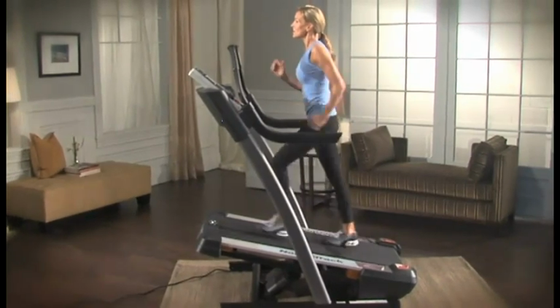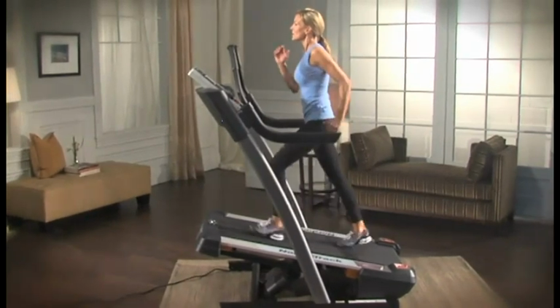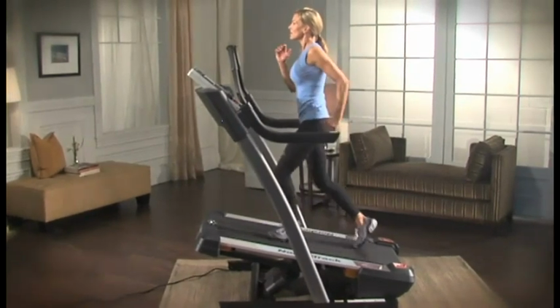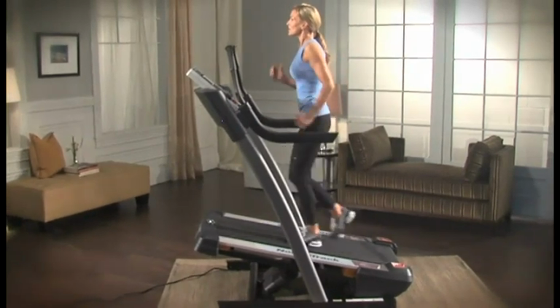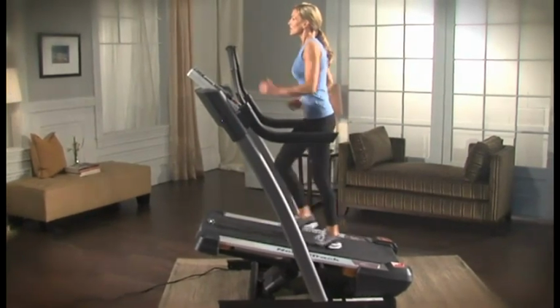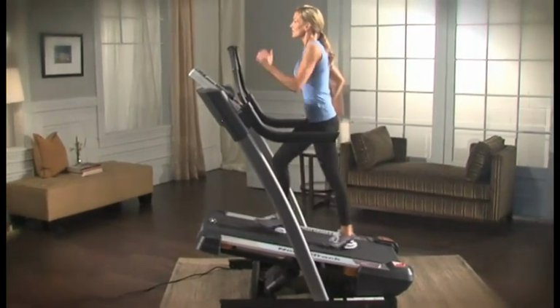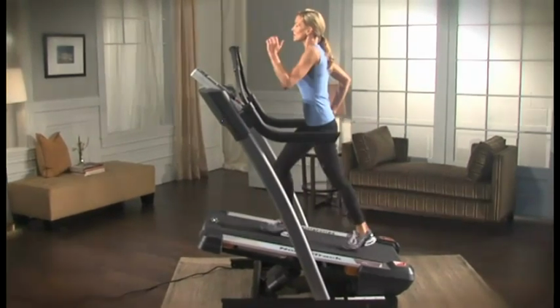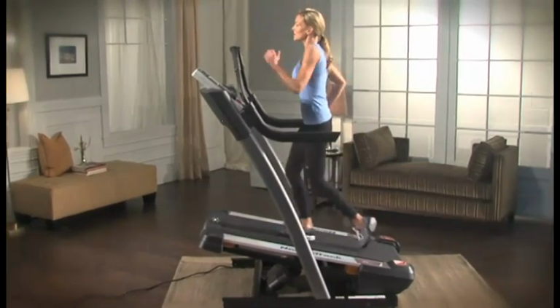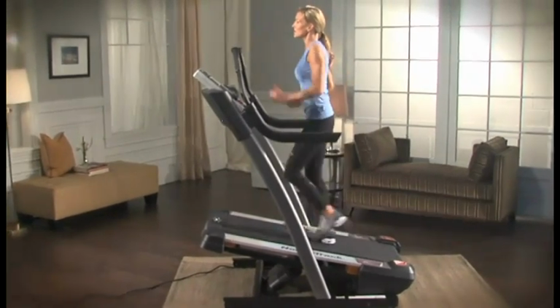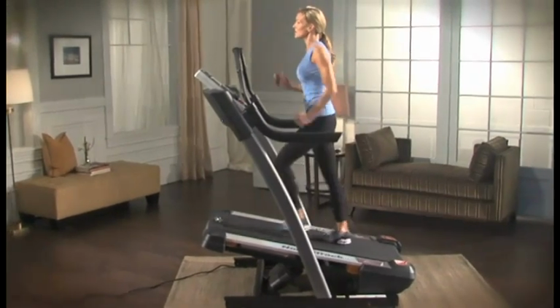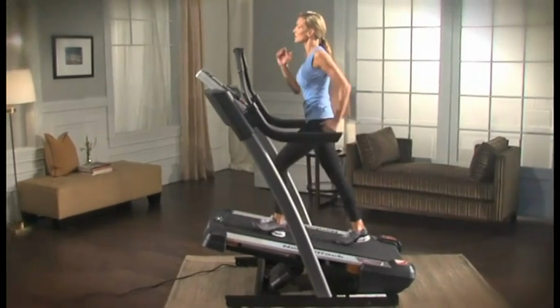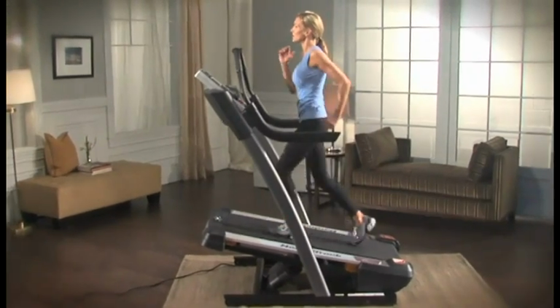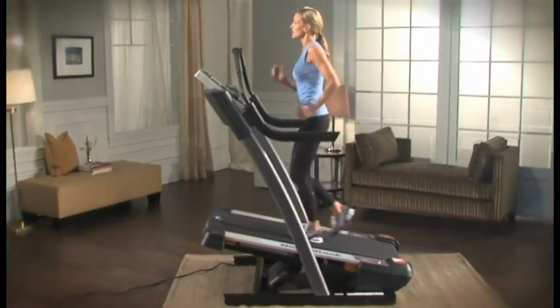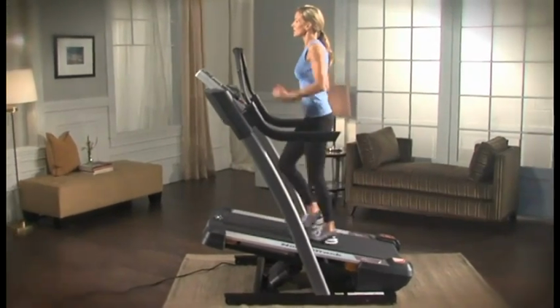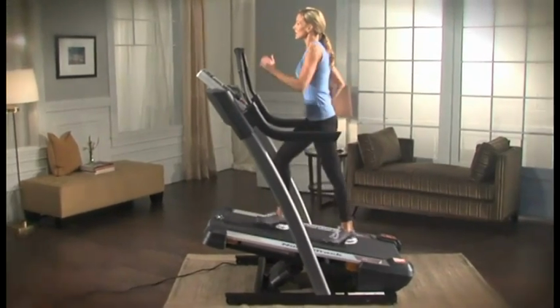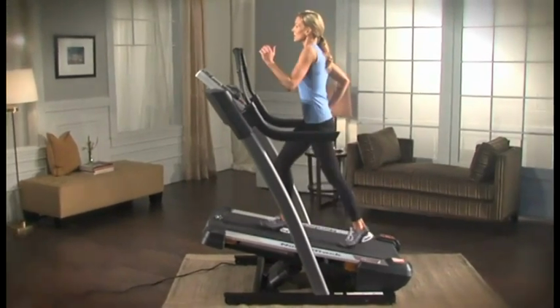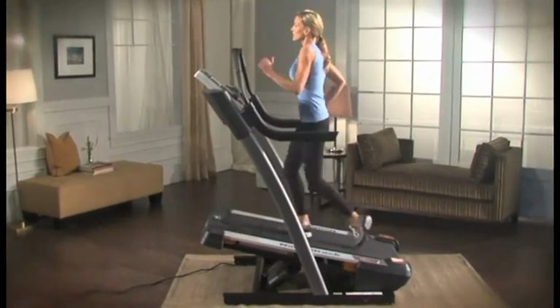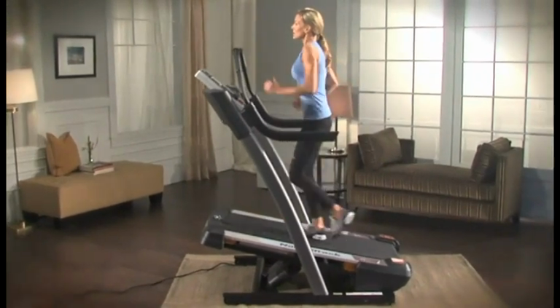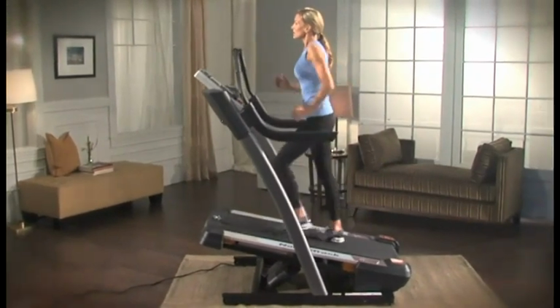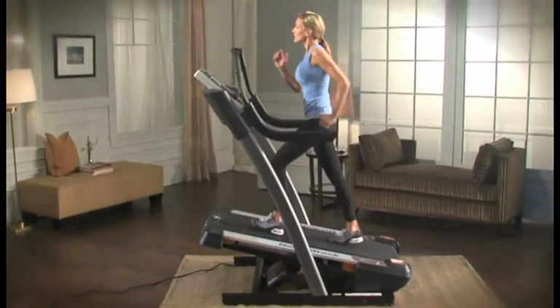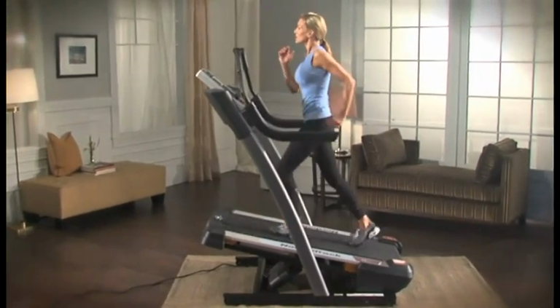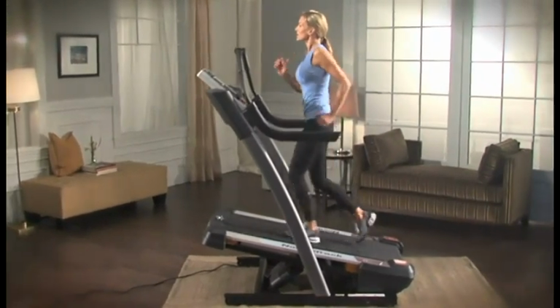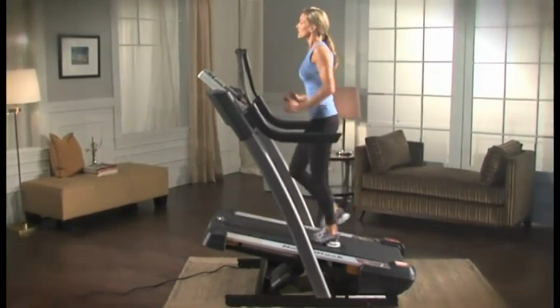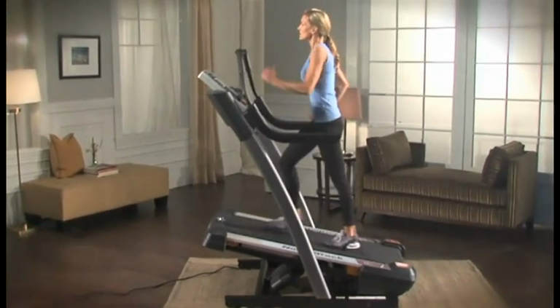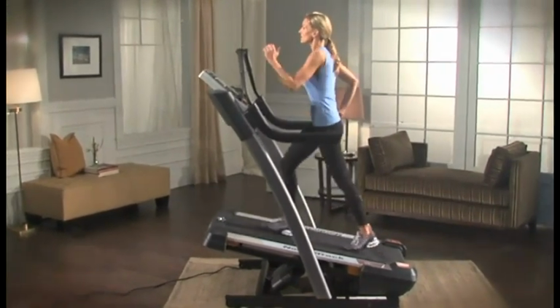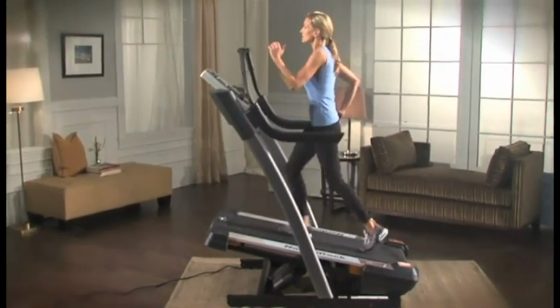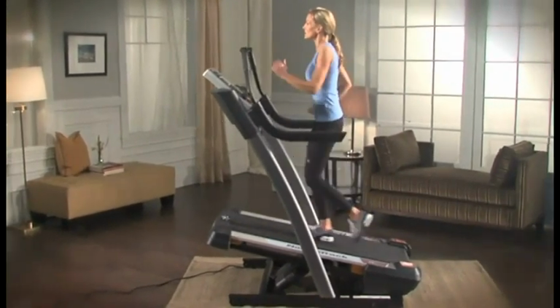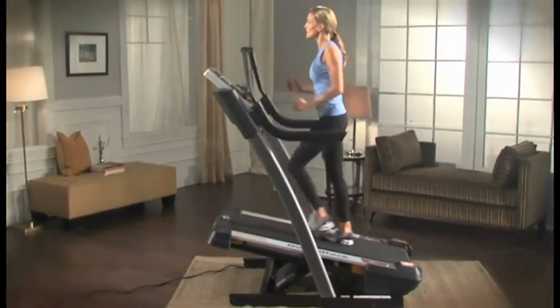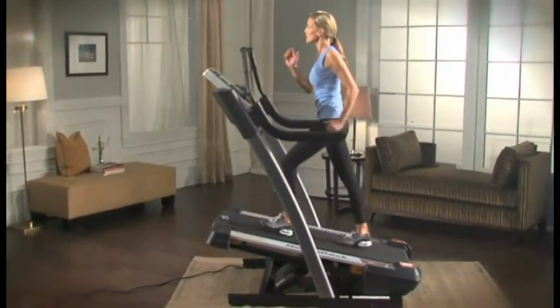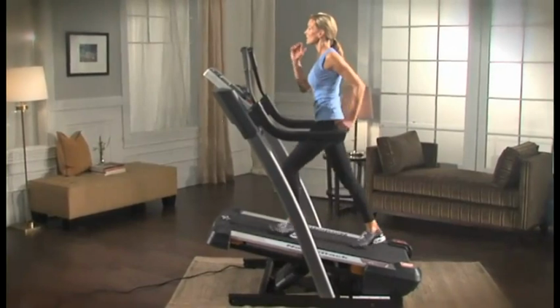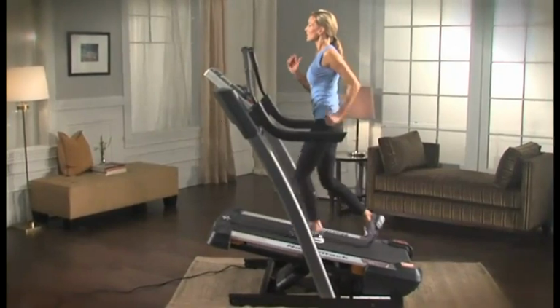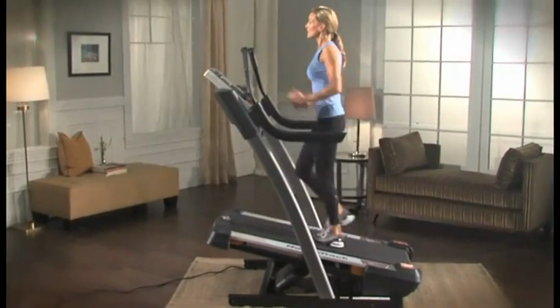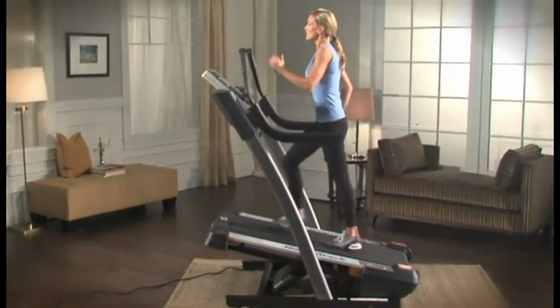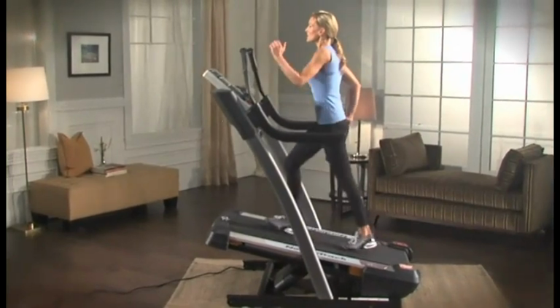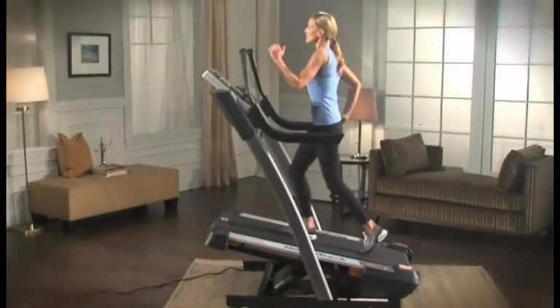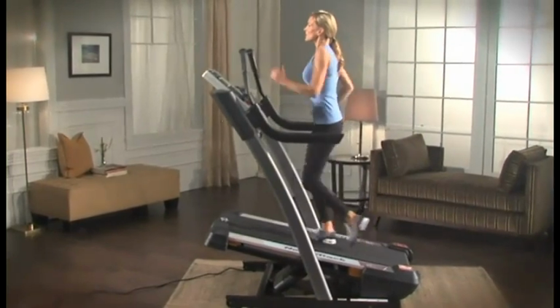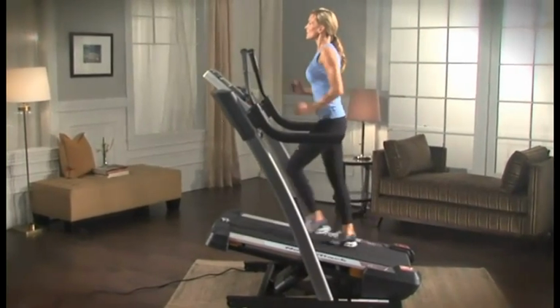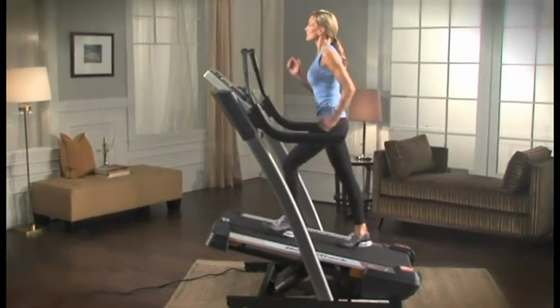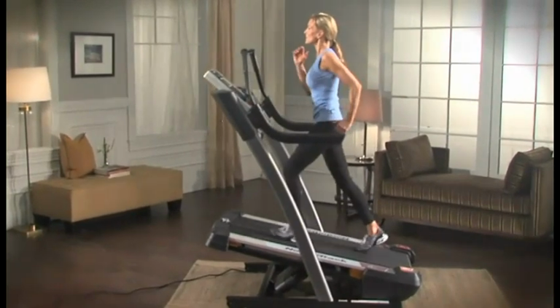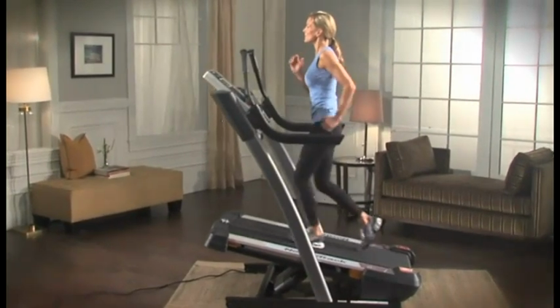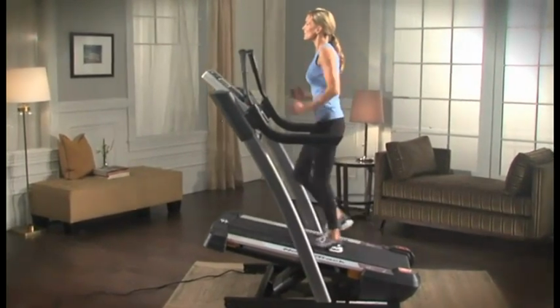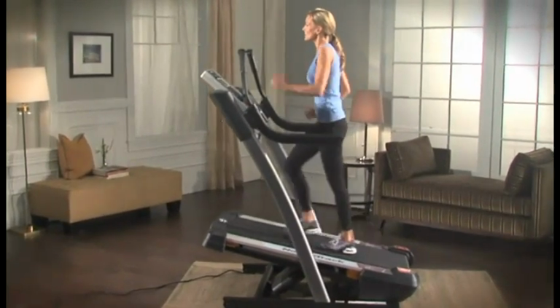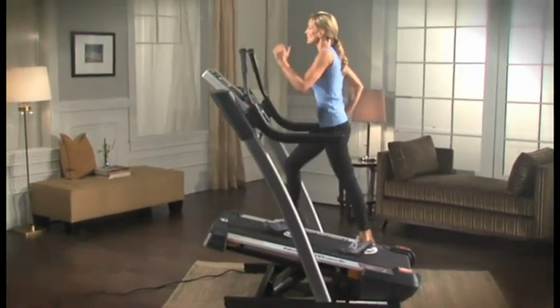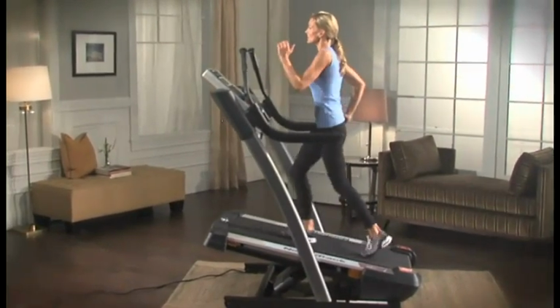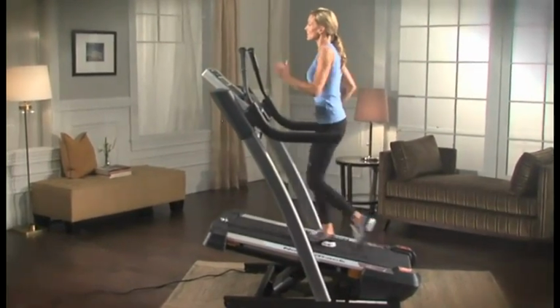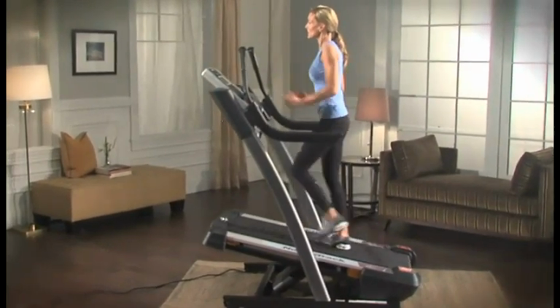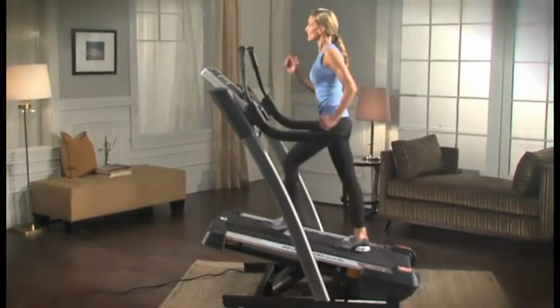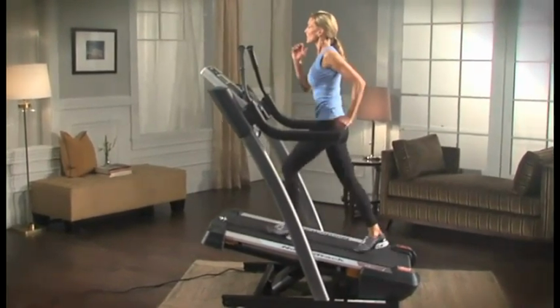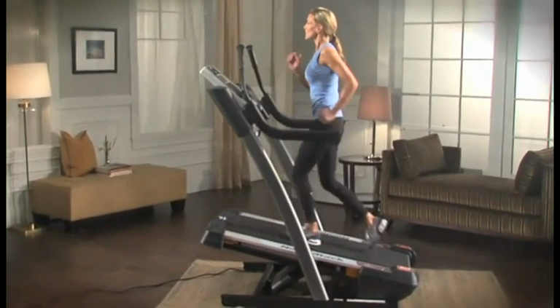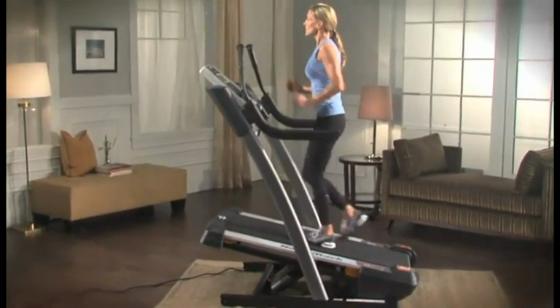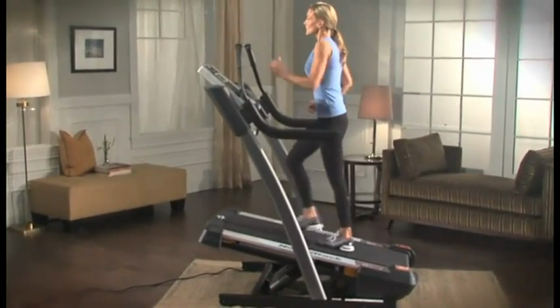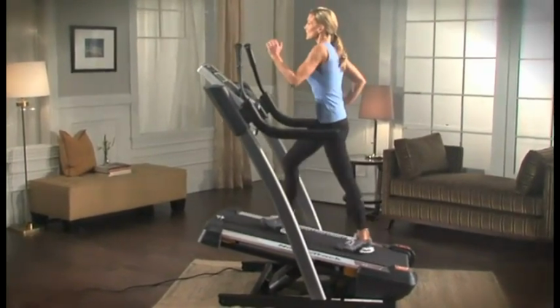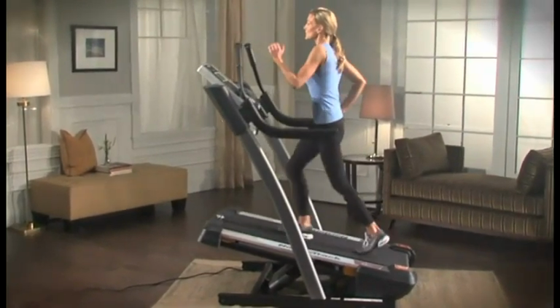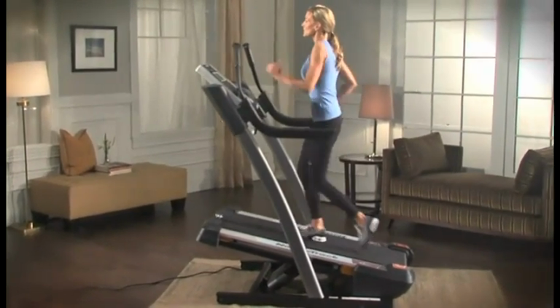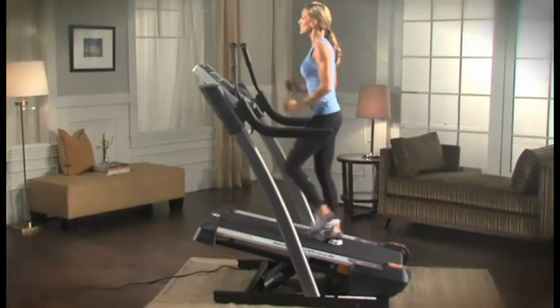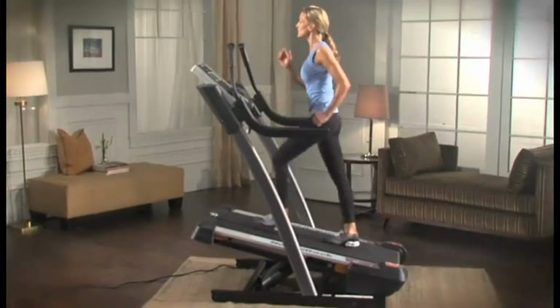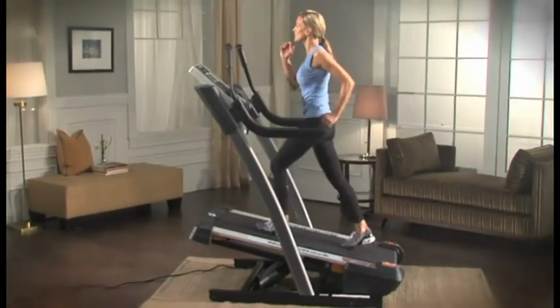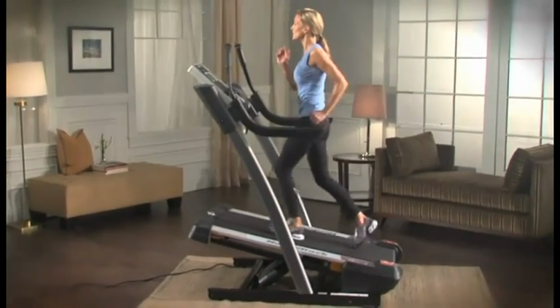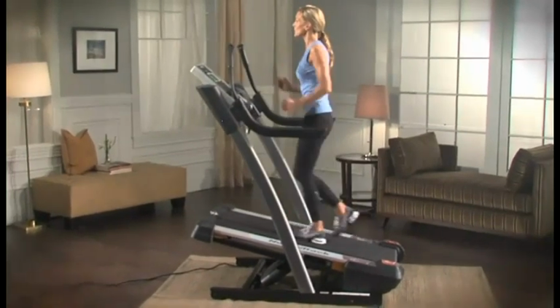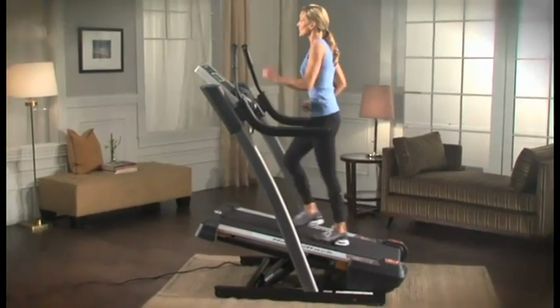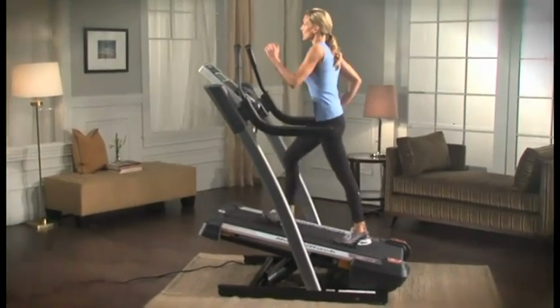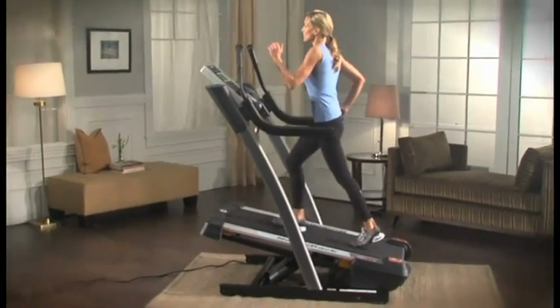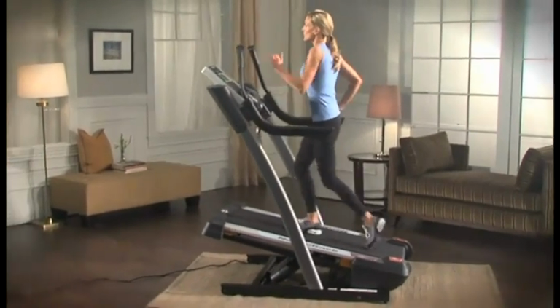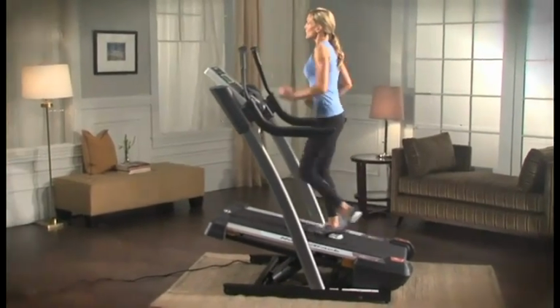So get ready to work out with Jillian Michaels, burn more calories, and get the body you want with the X7i Interactive.